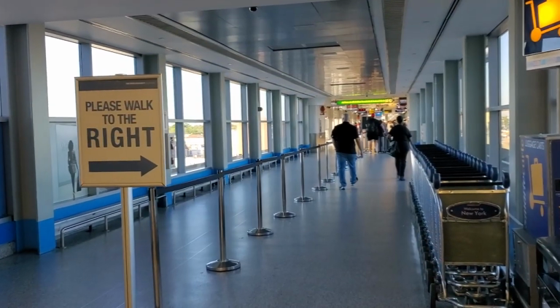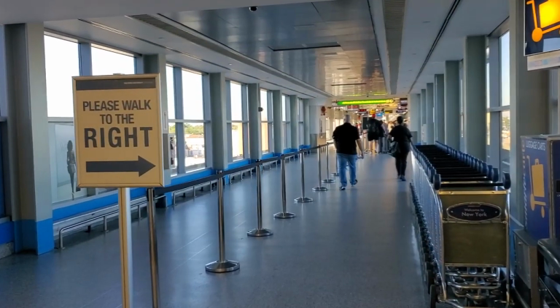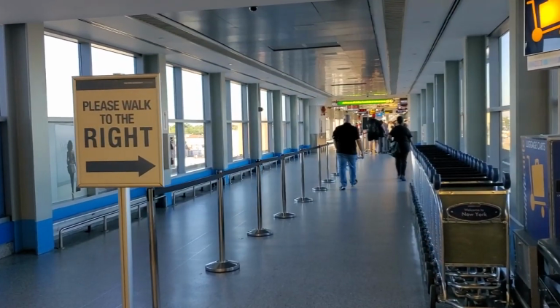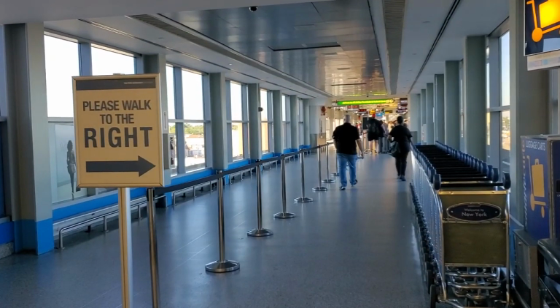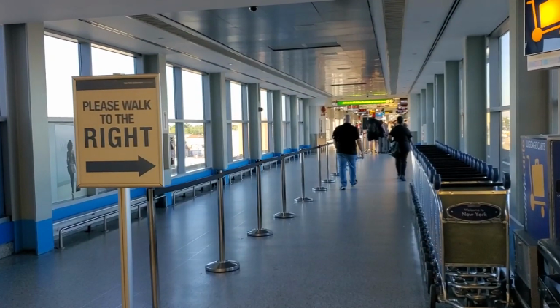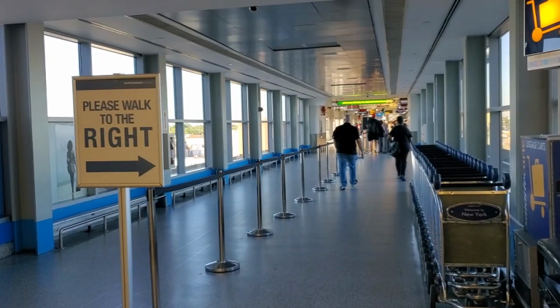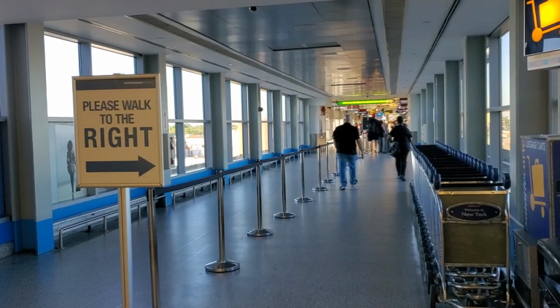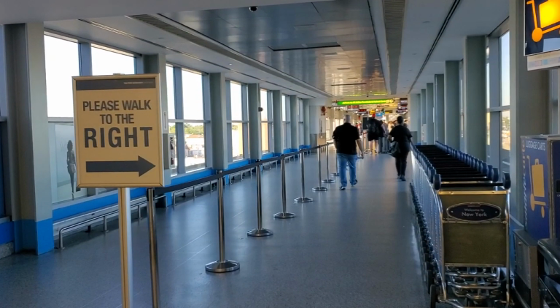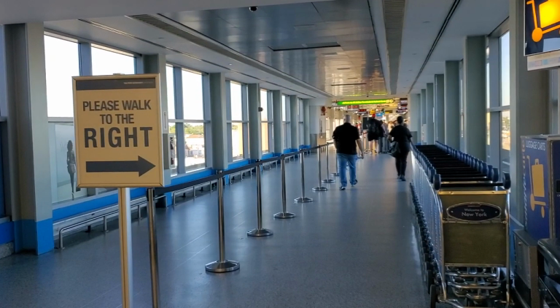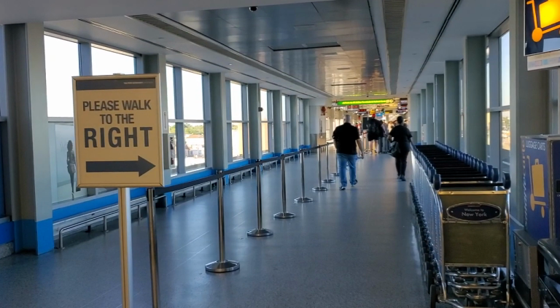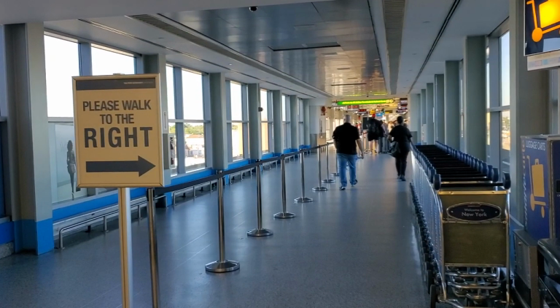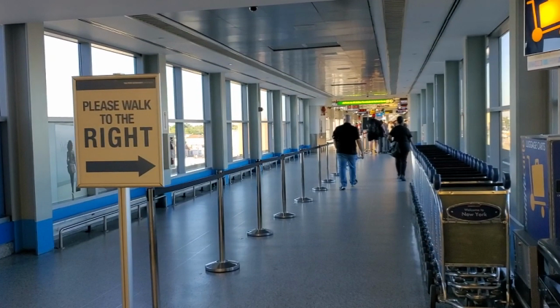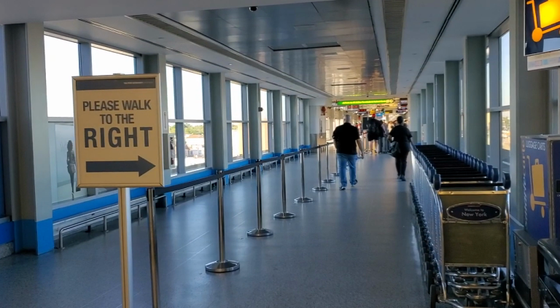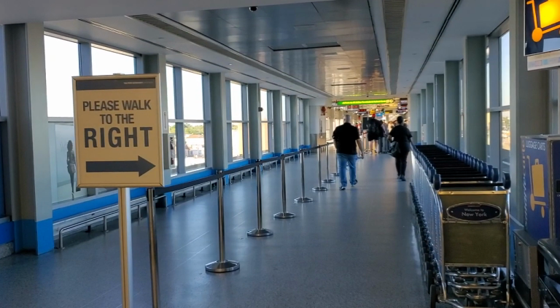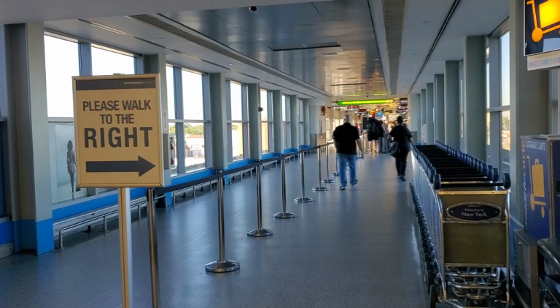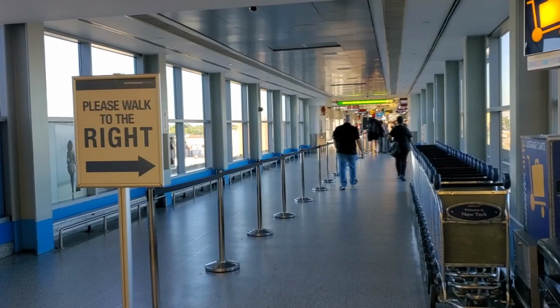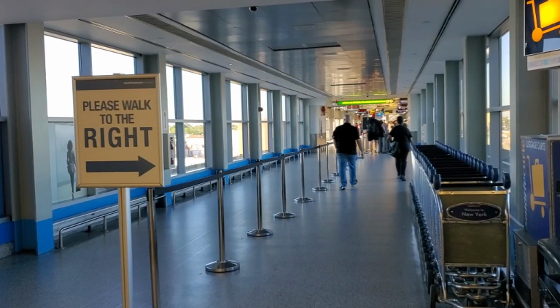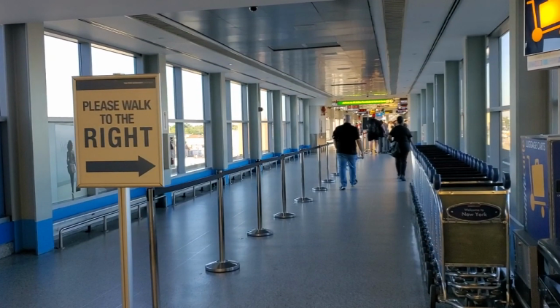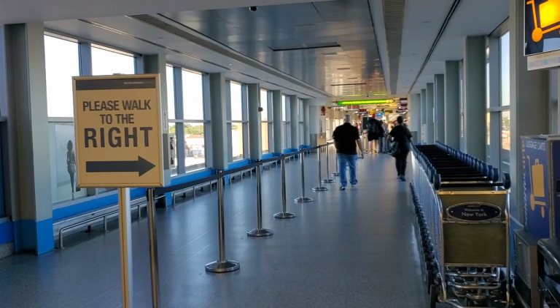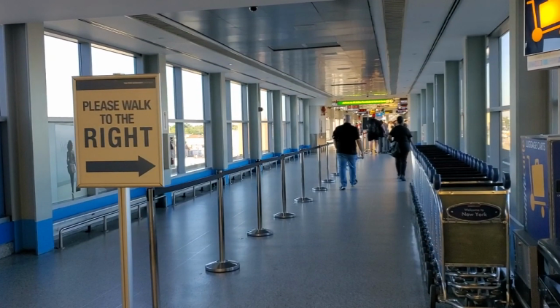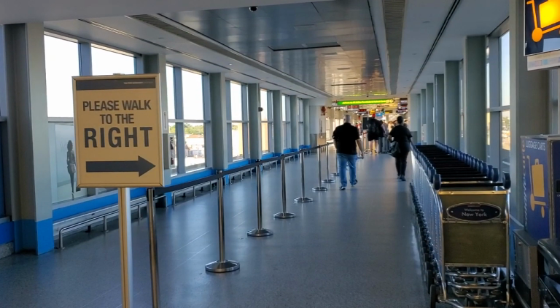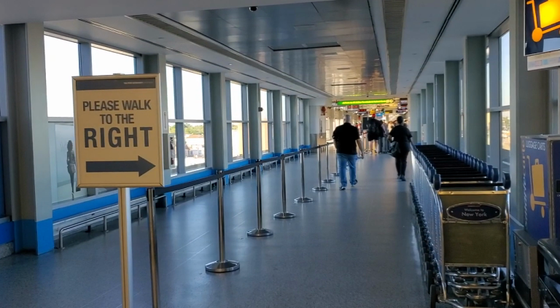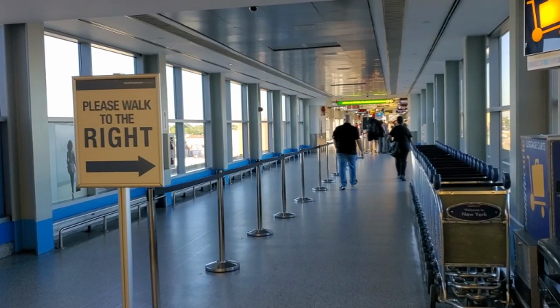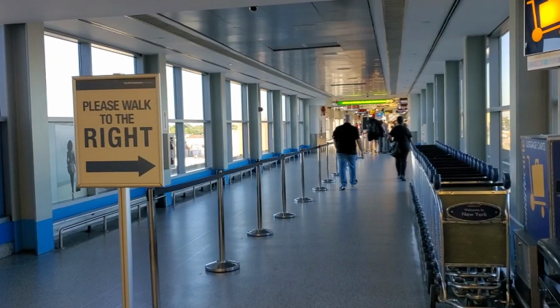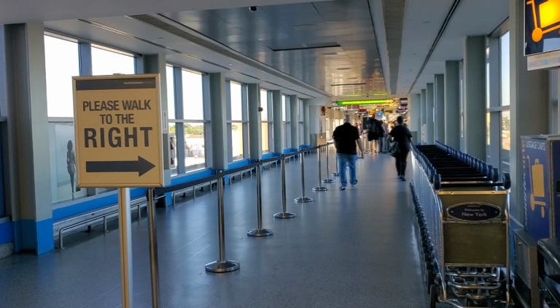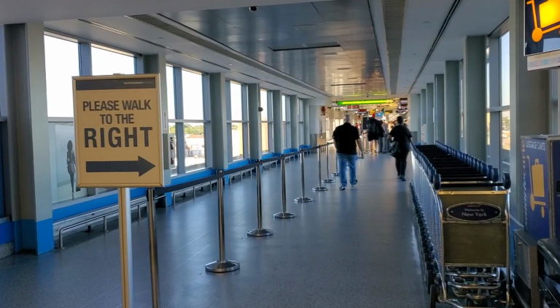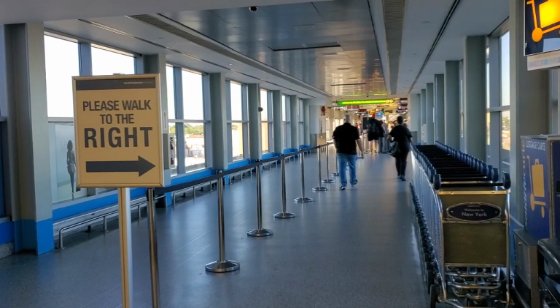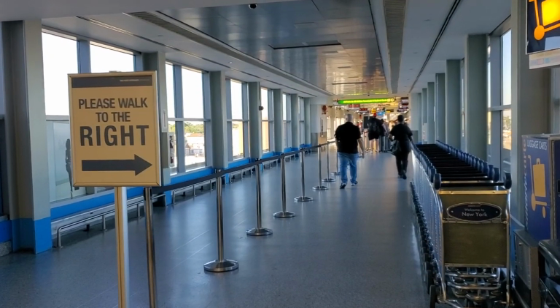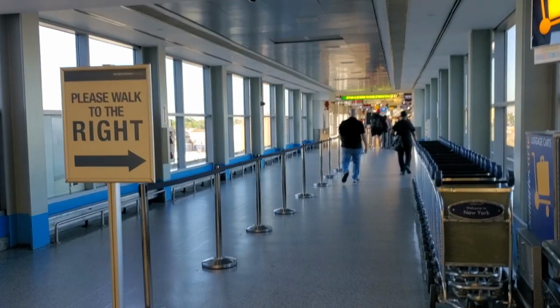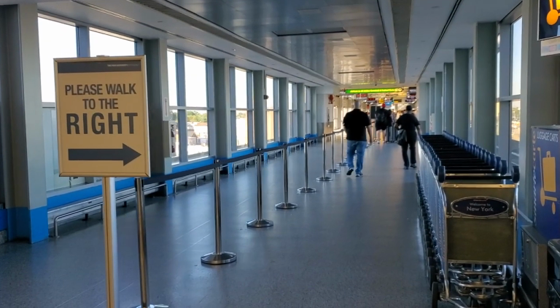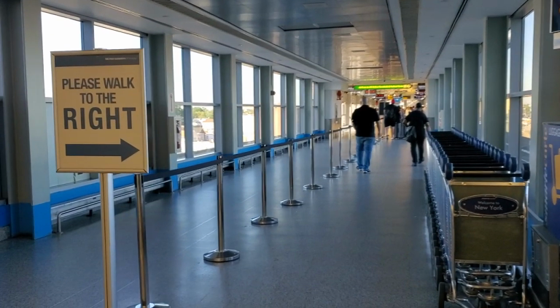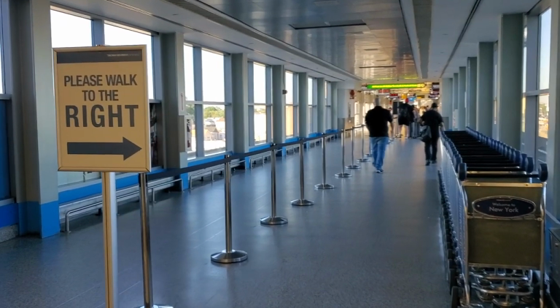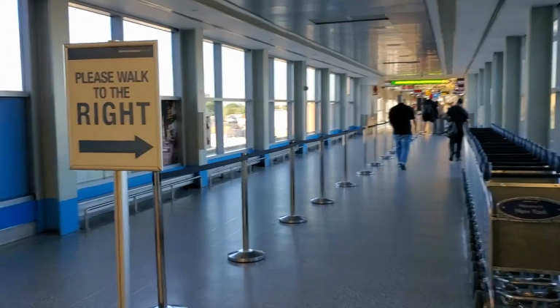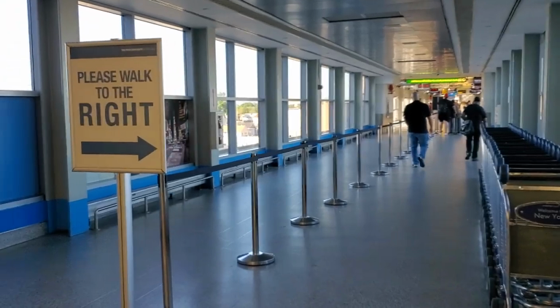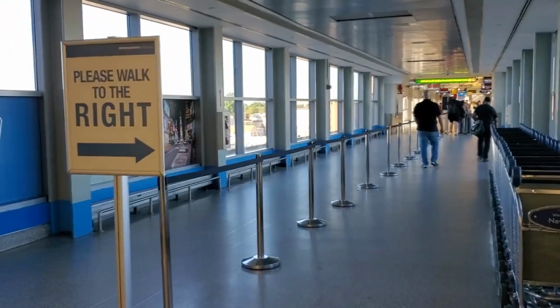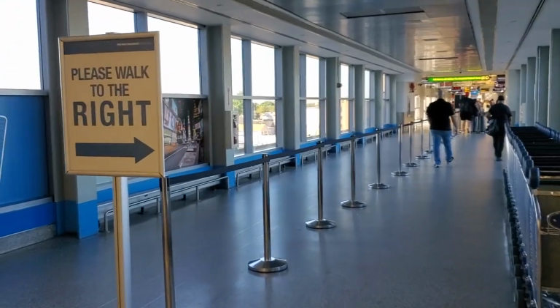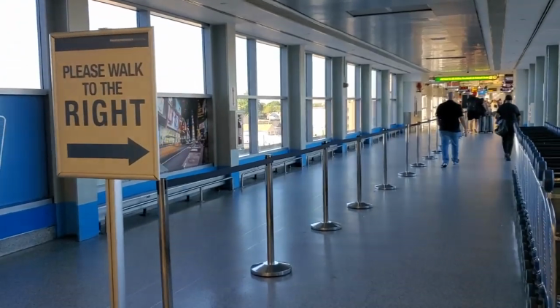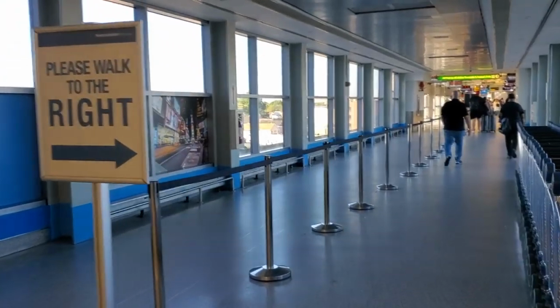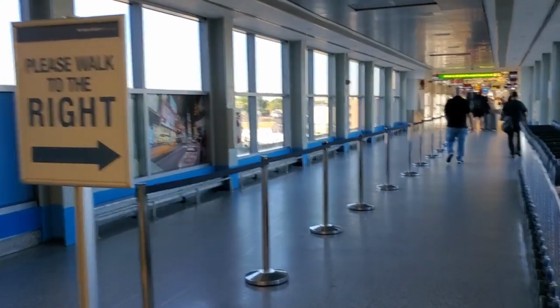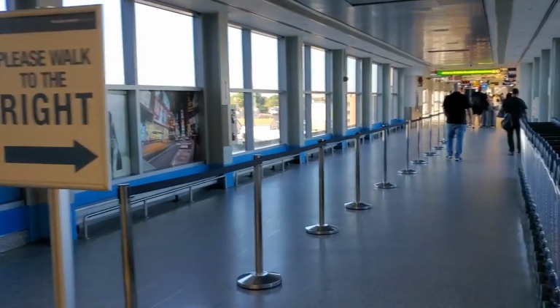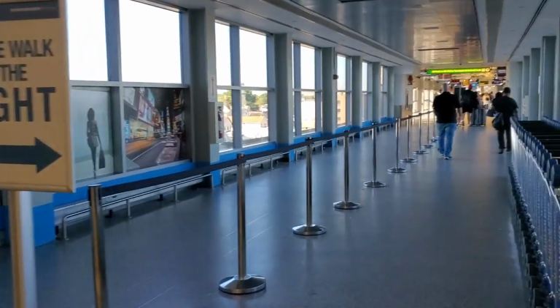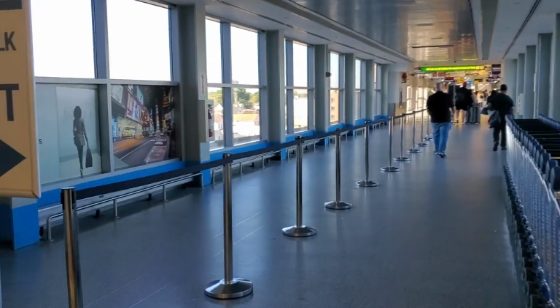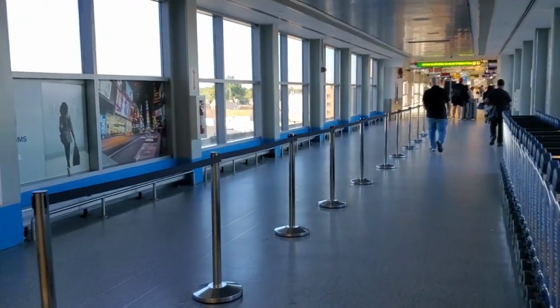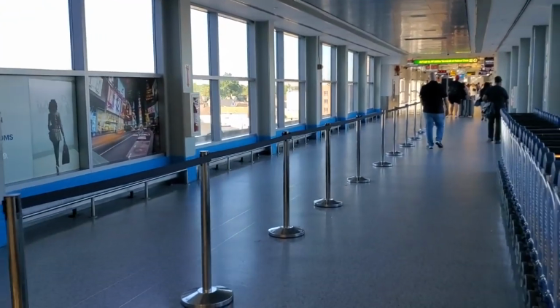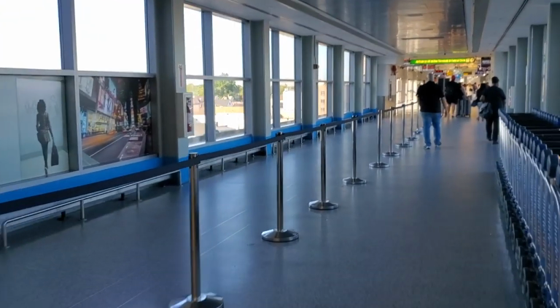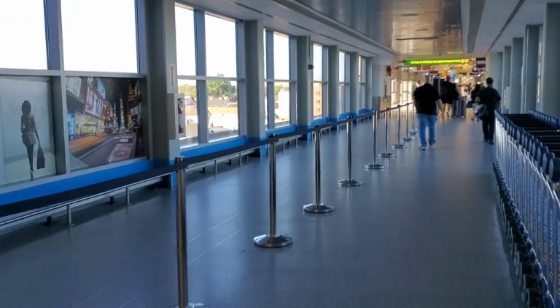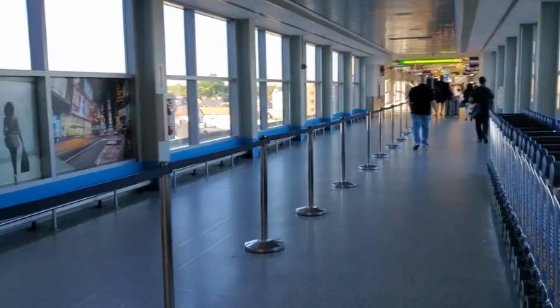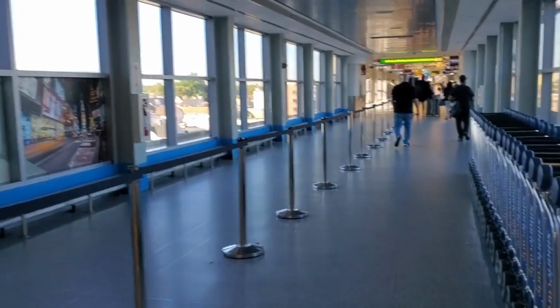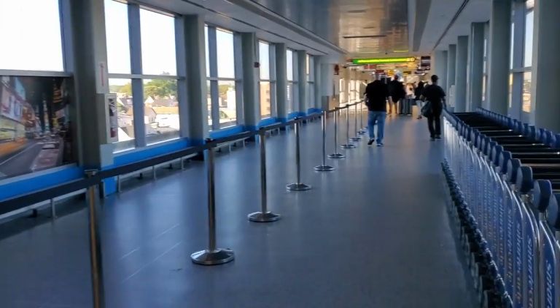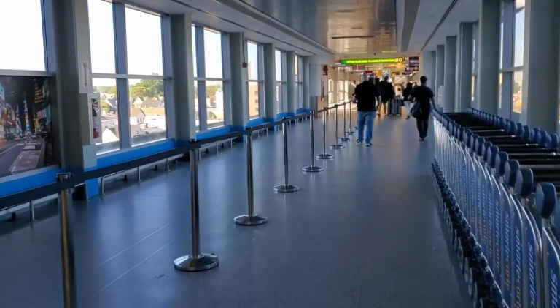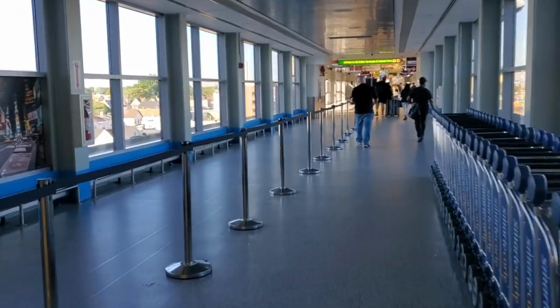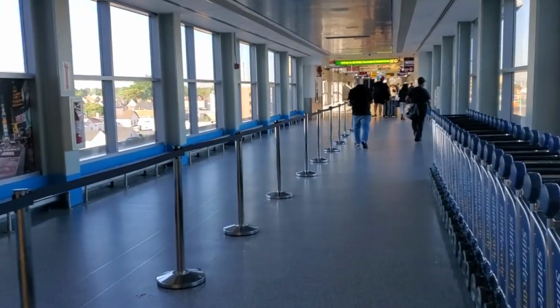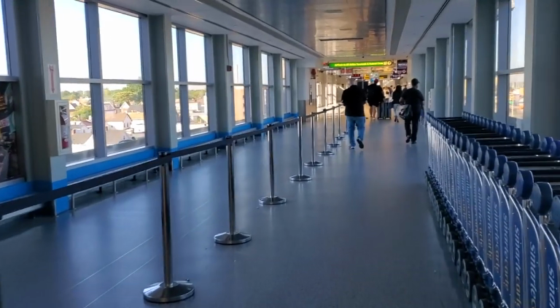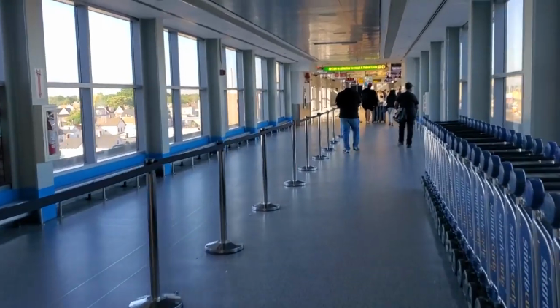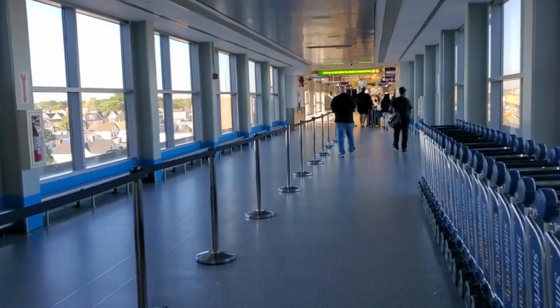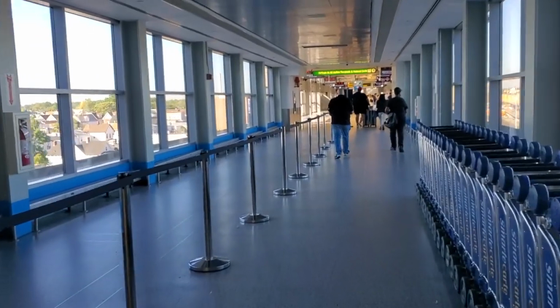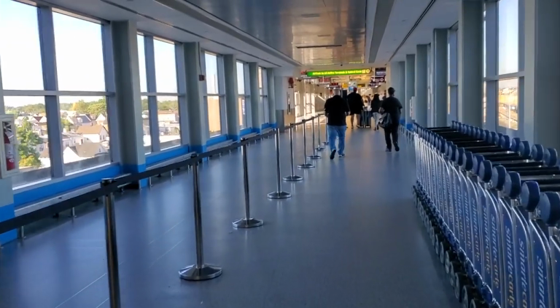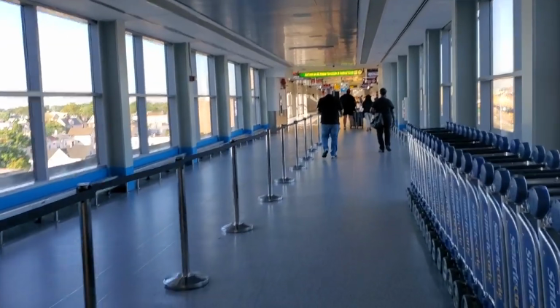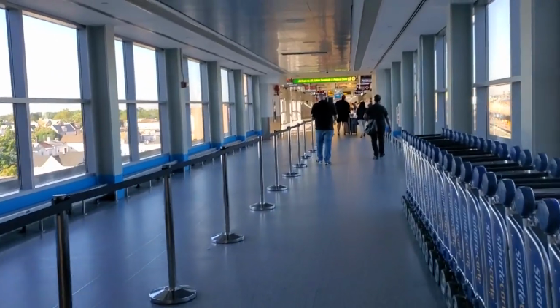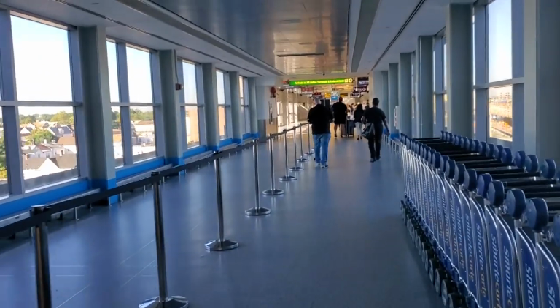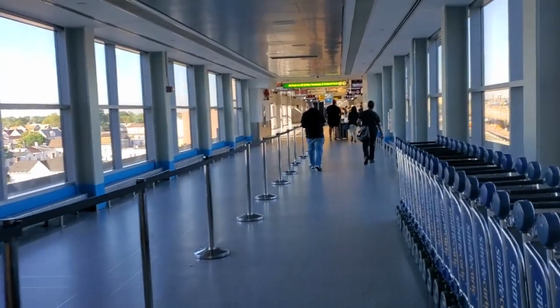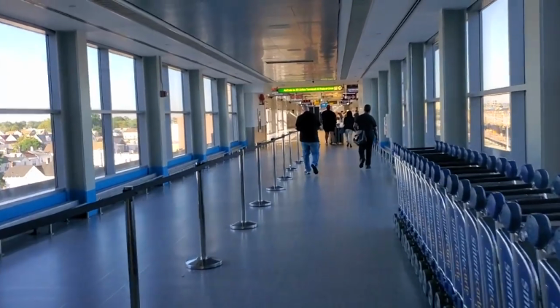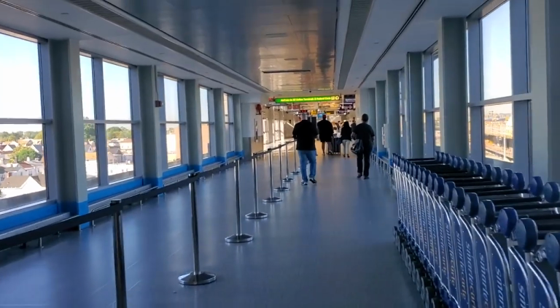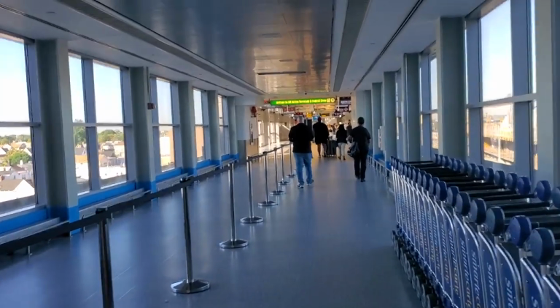Please walk to the right. During busy times, it makes the foot traffic flow so much more smoothly. Believe me.